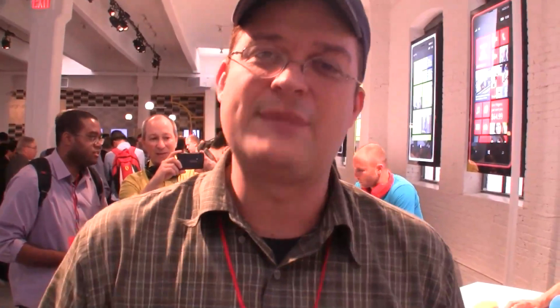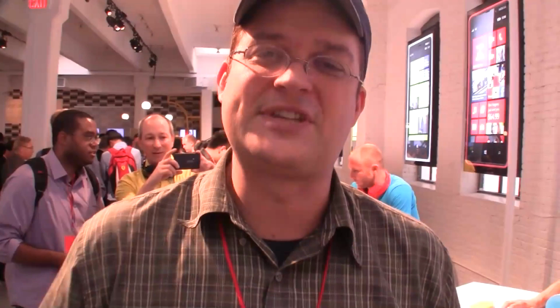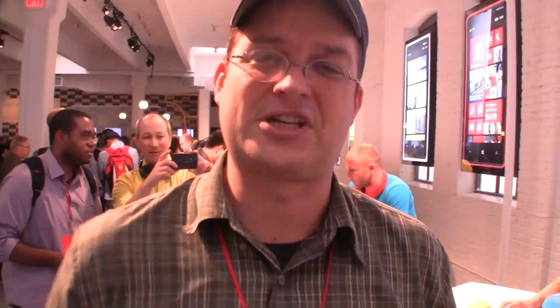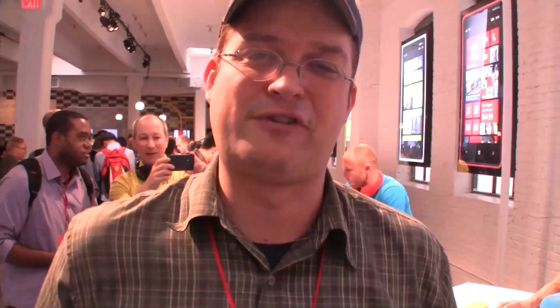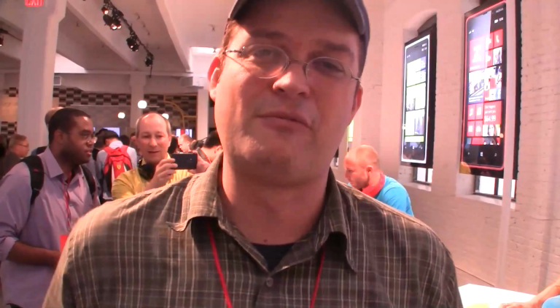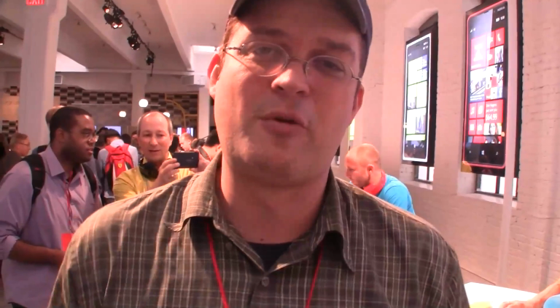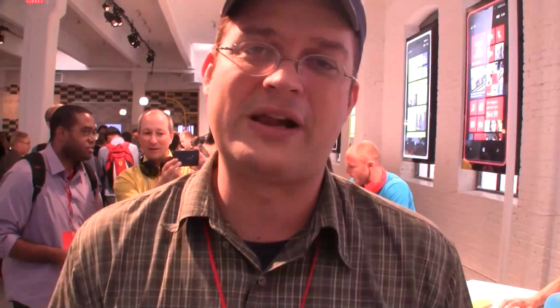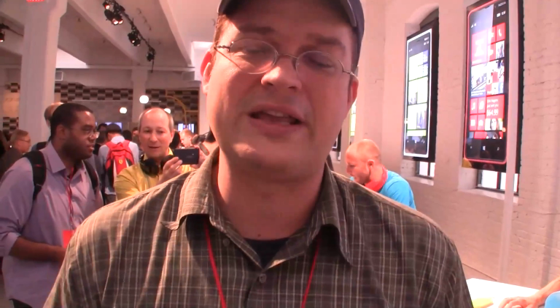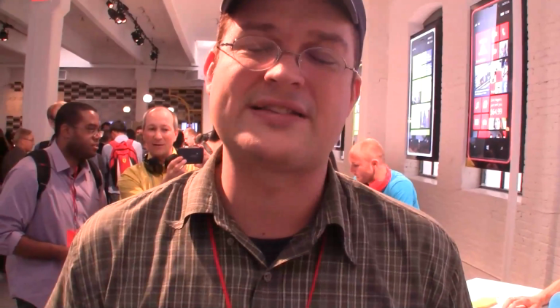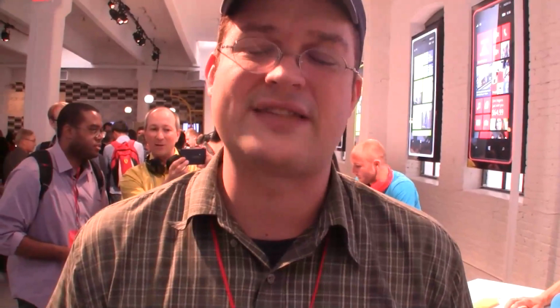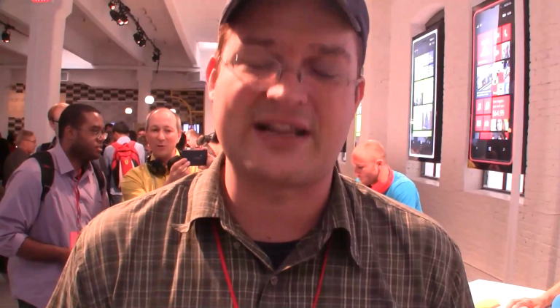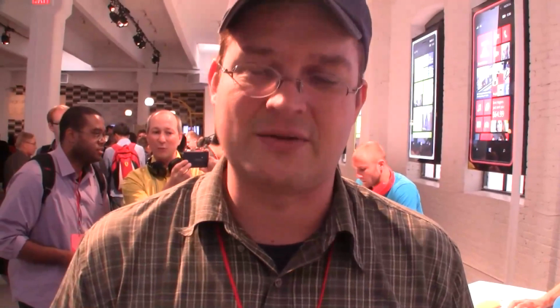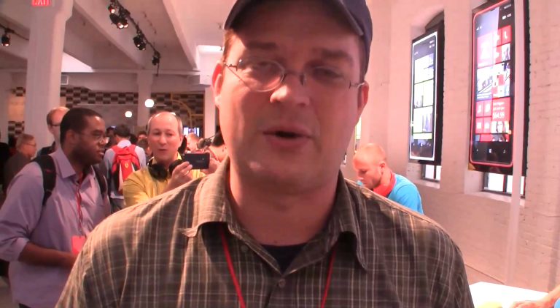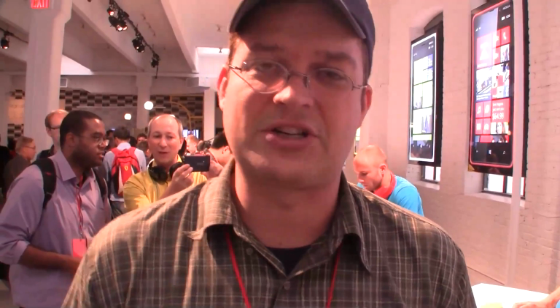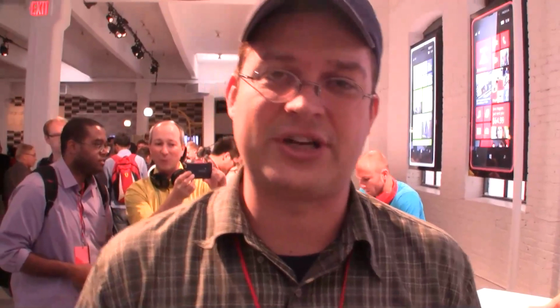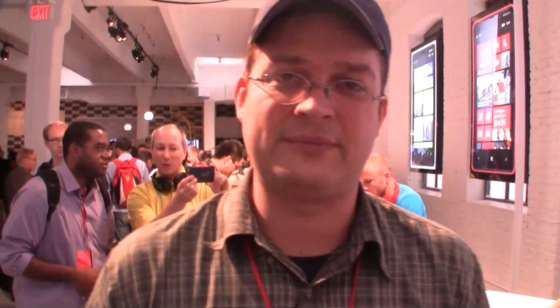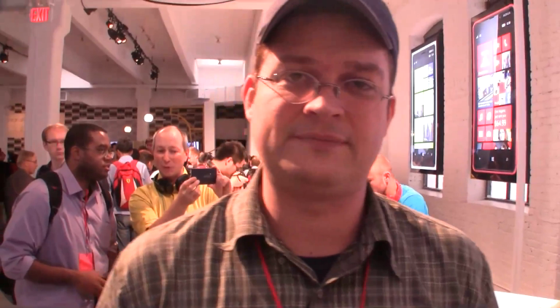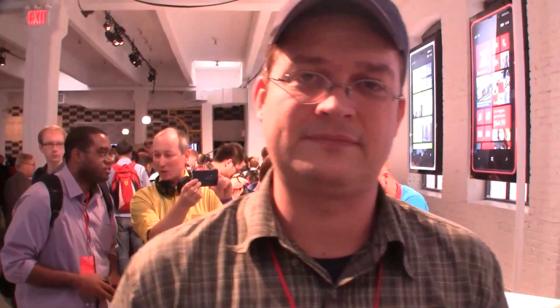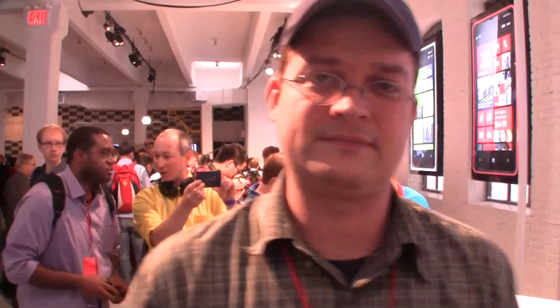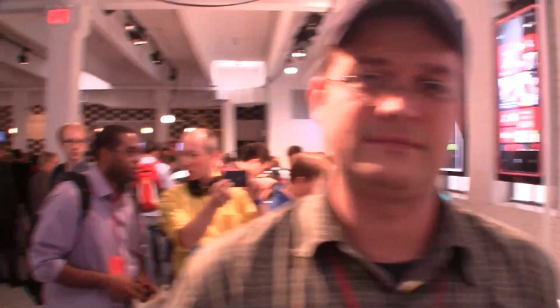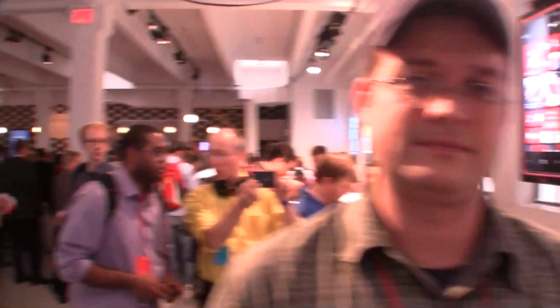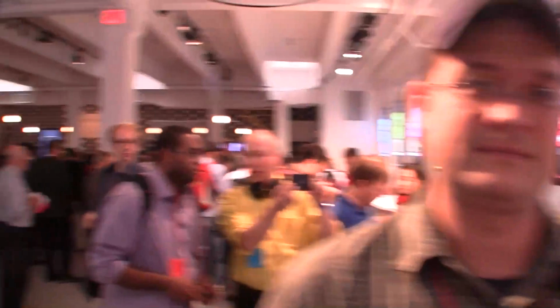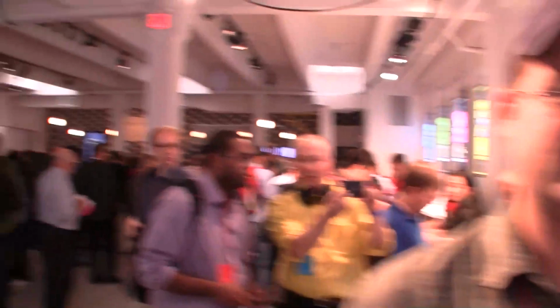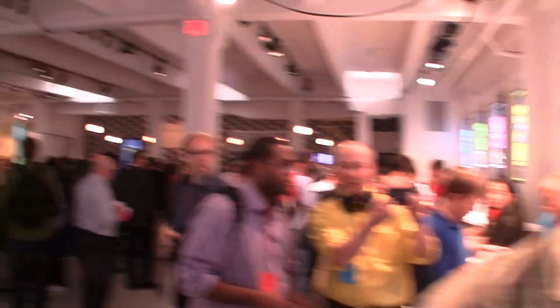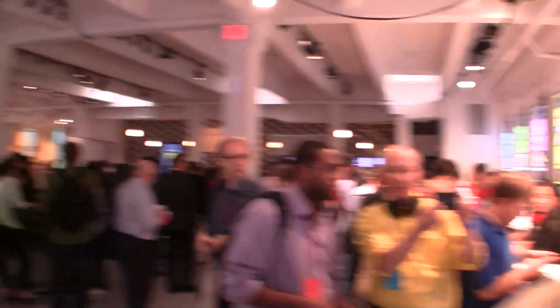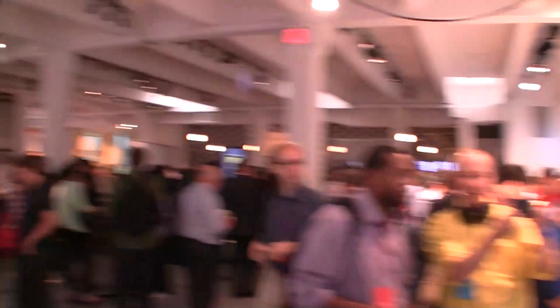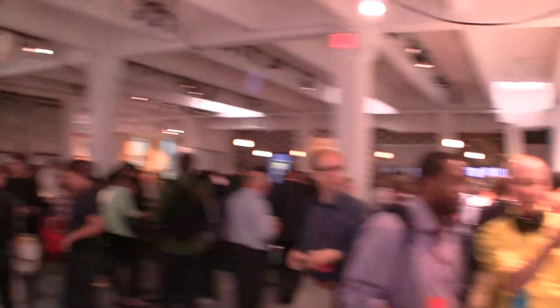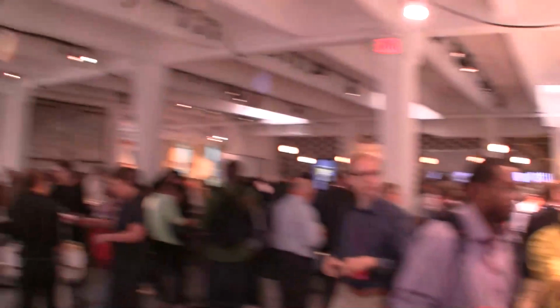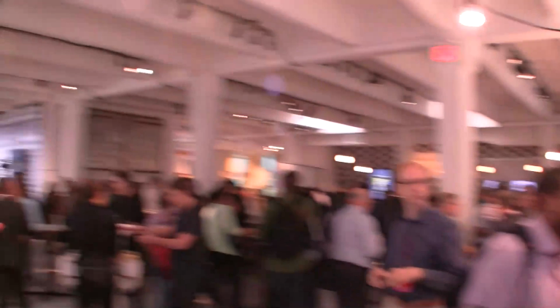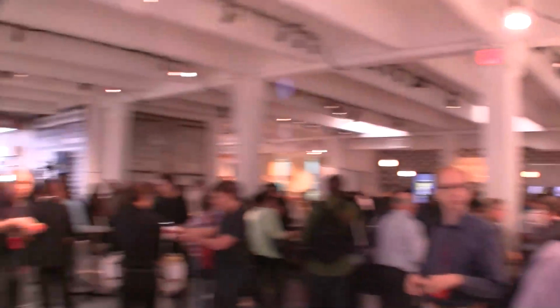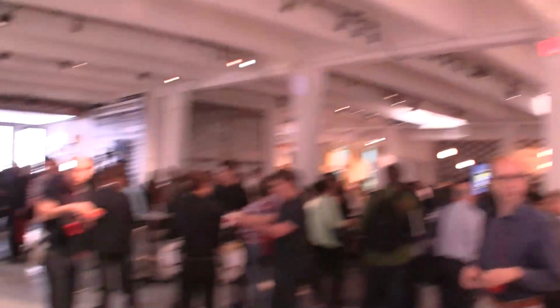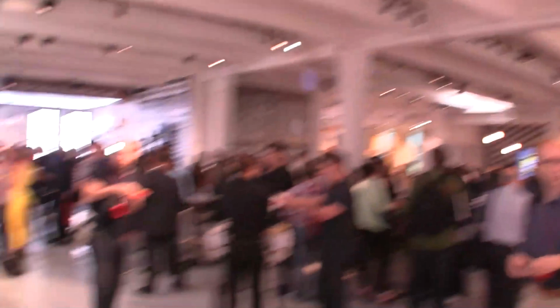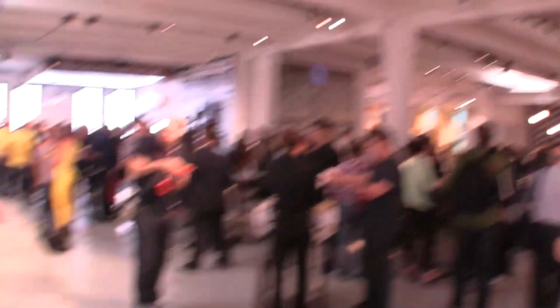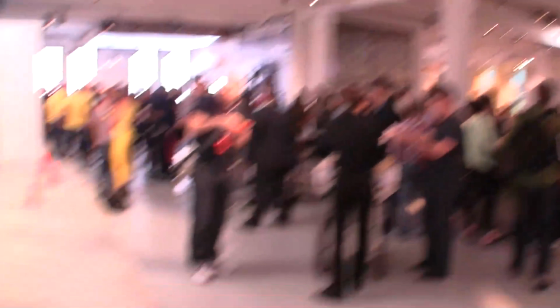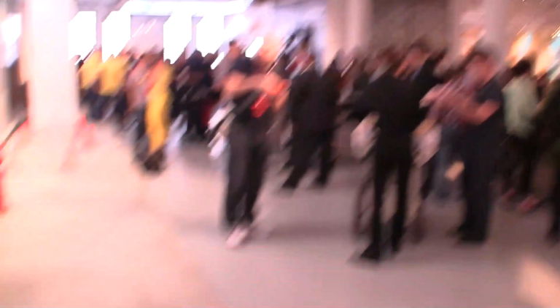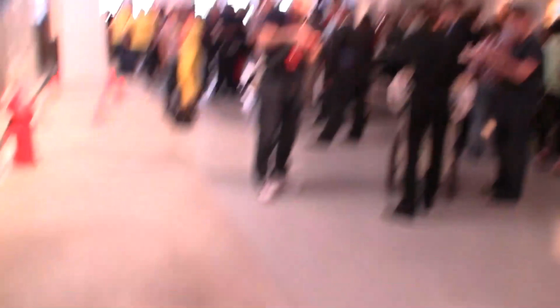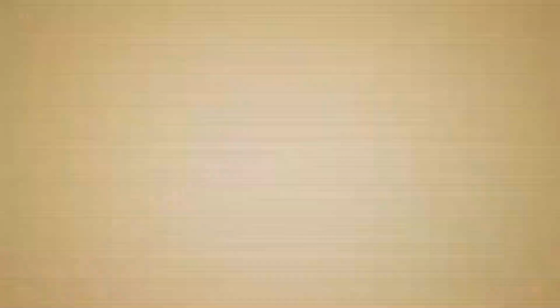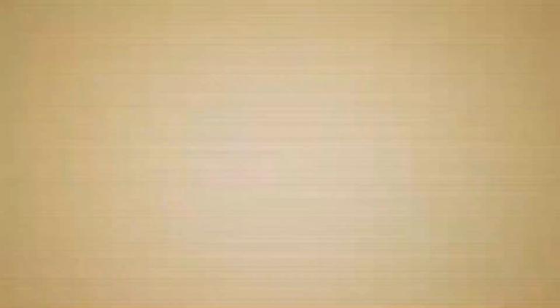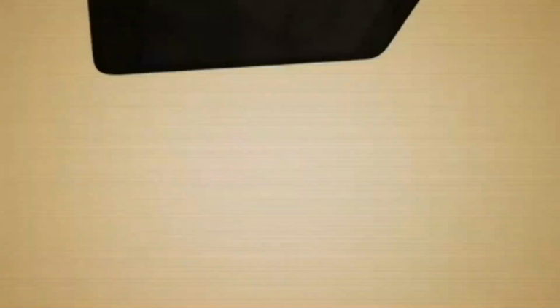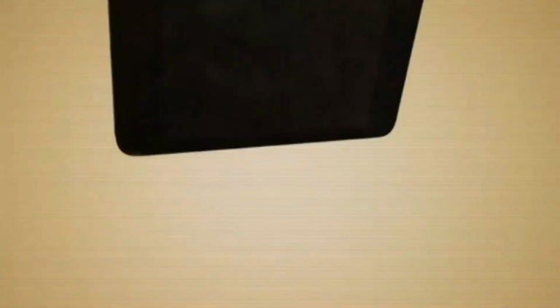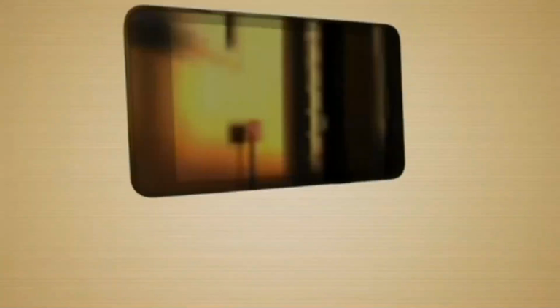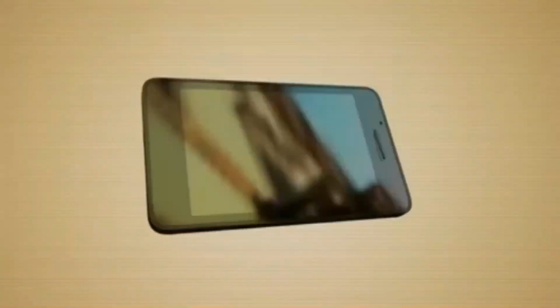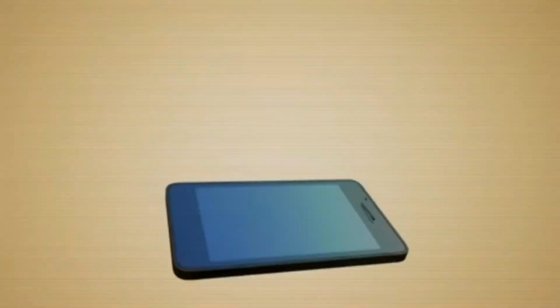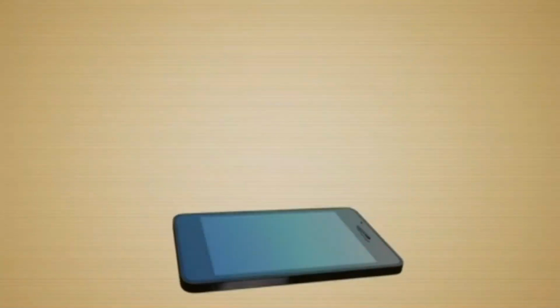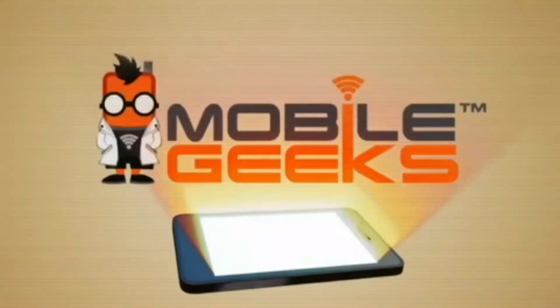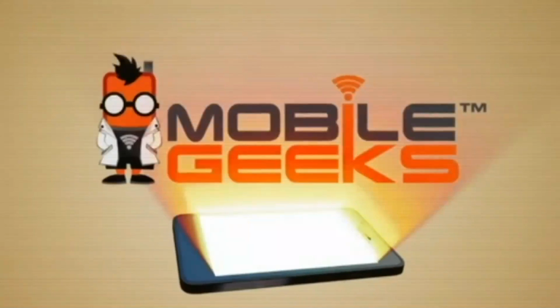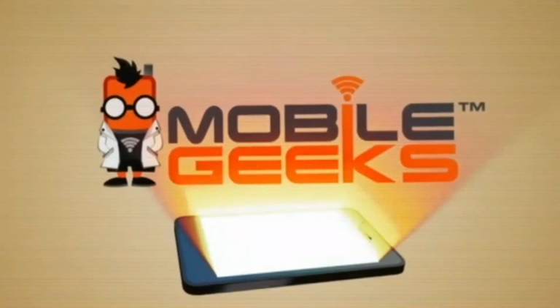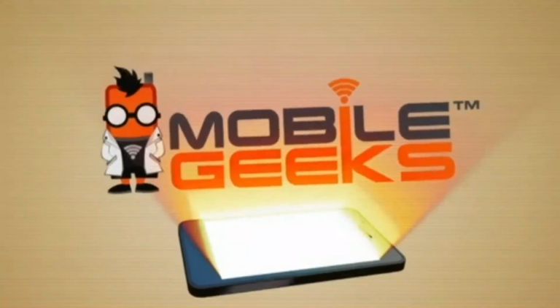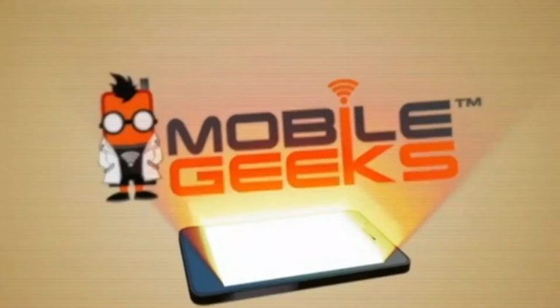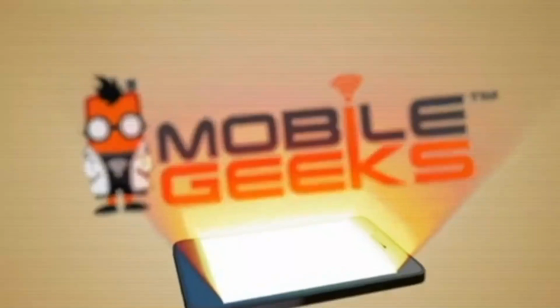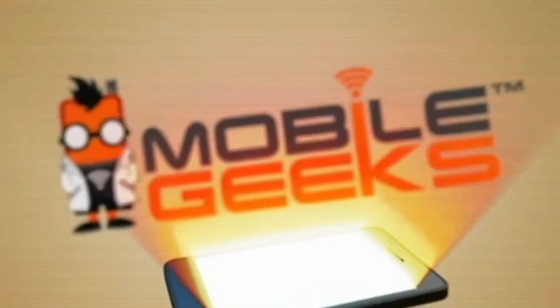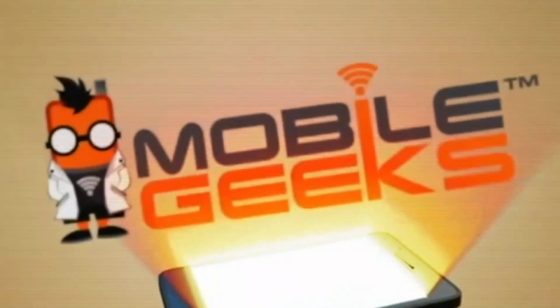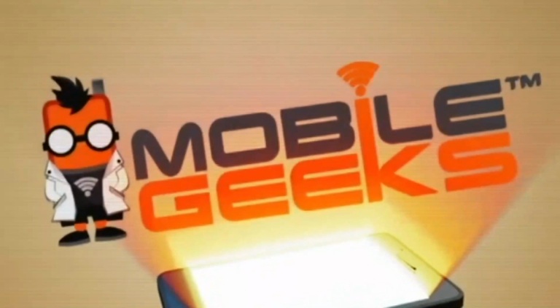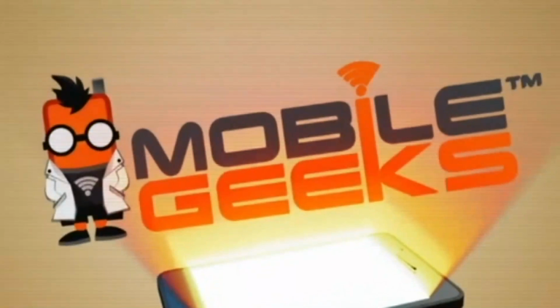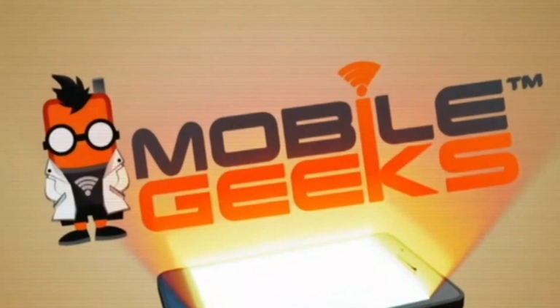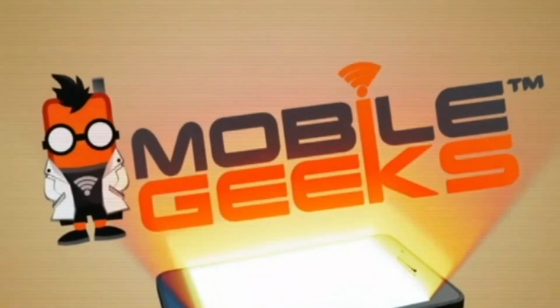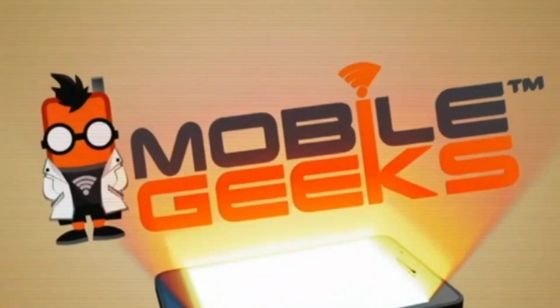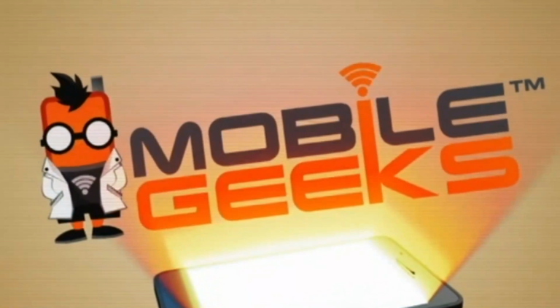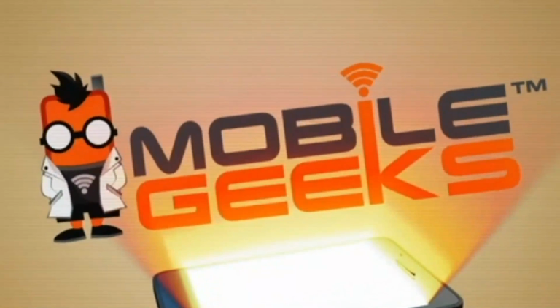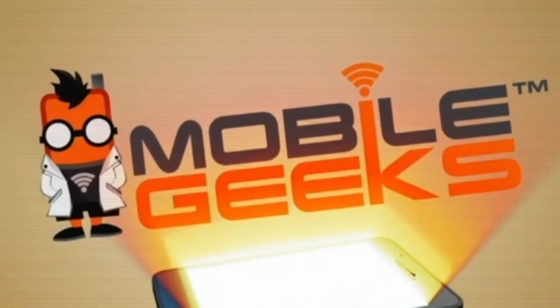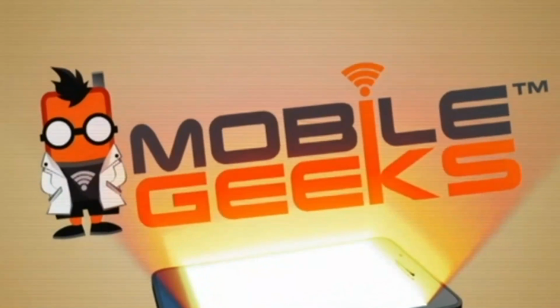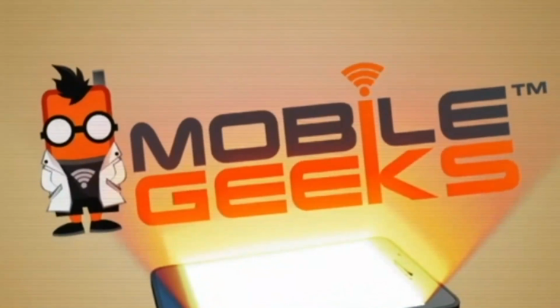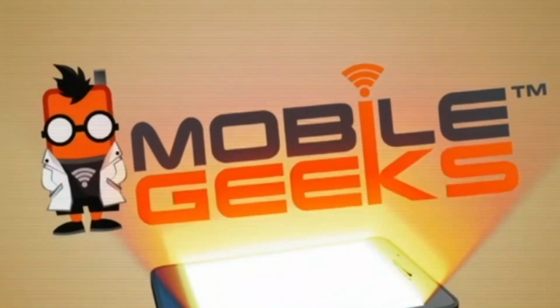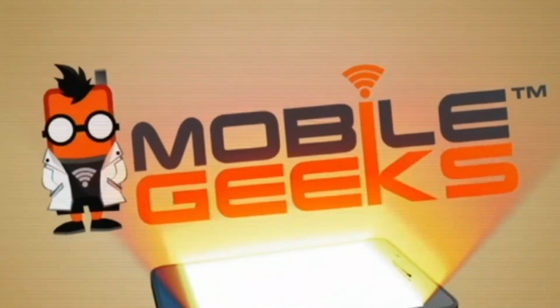I am Sacha from MobileGeeks. Thanks for watching. Bye.